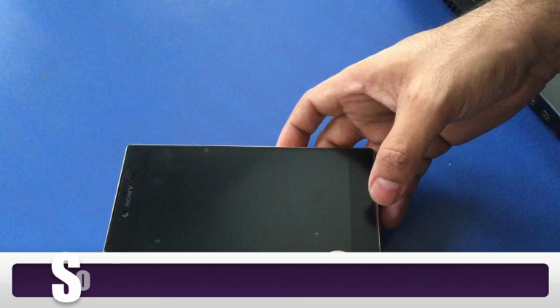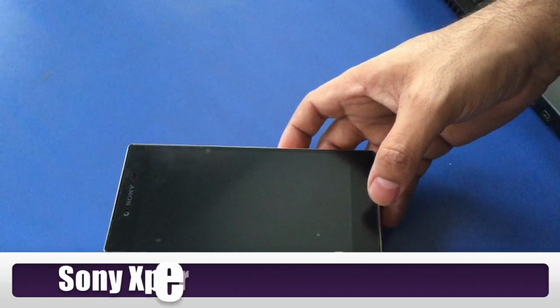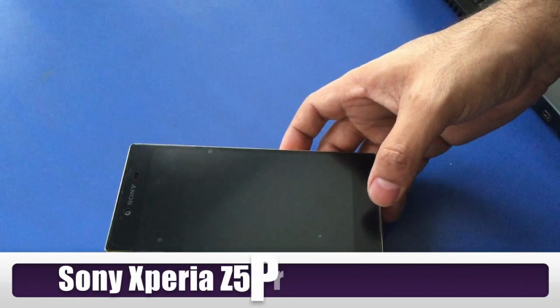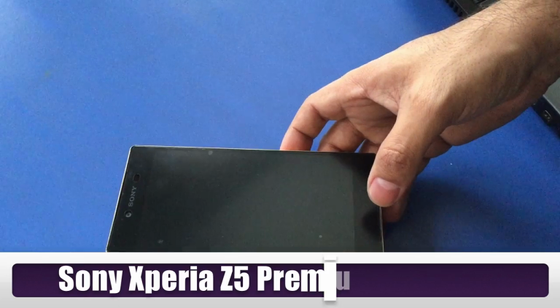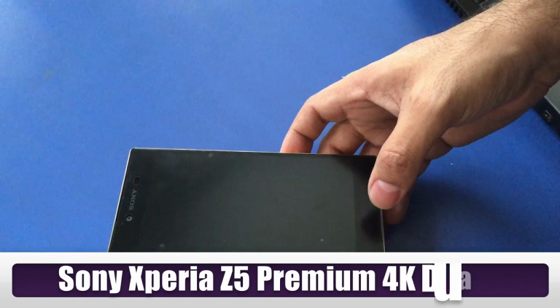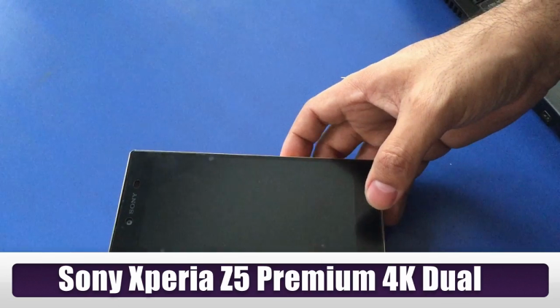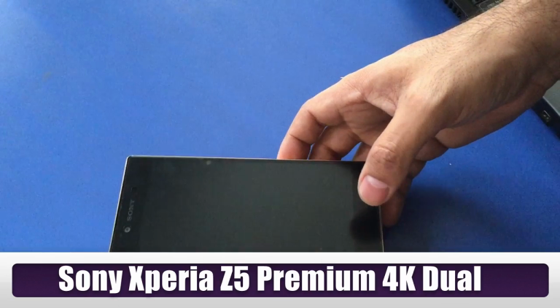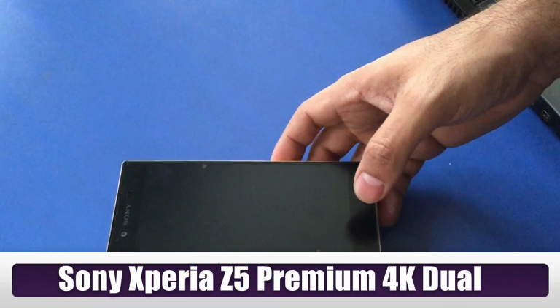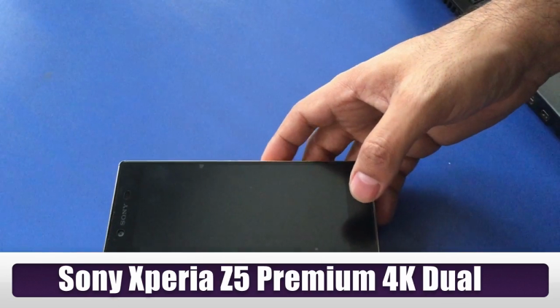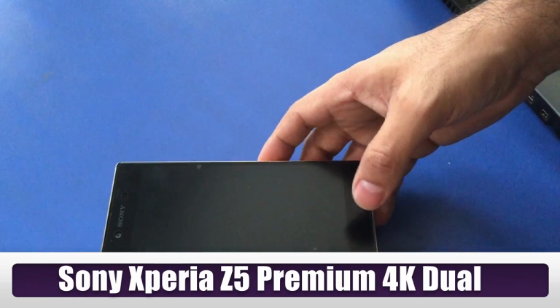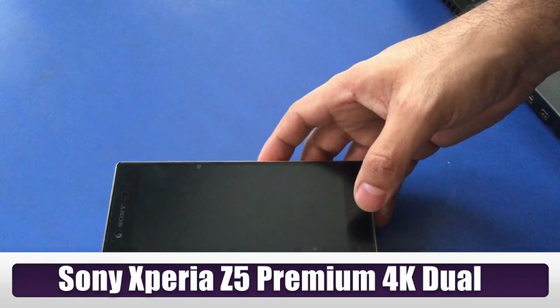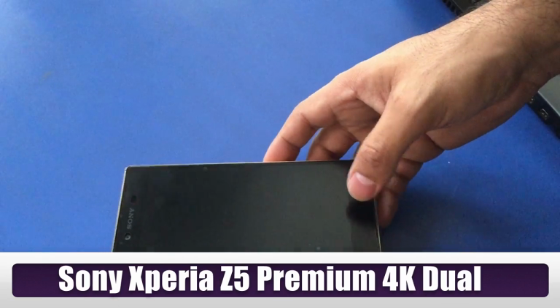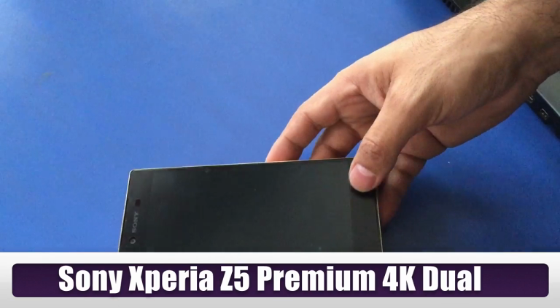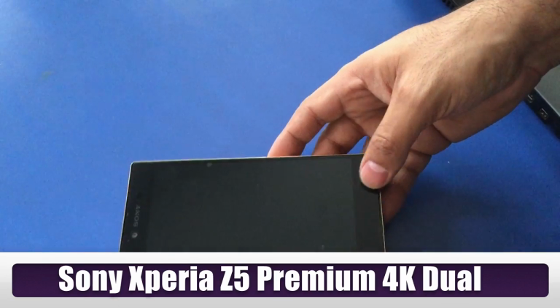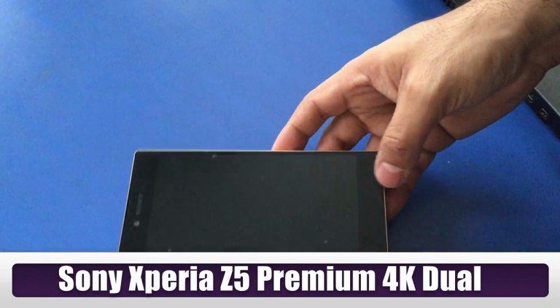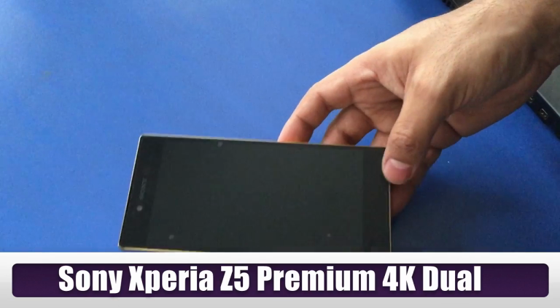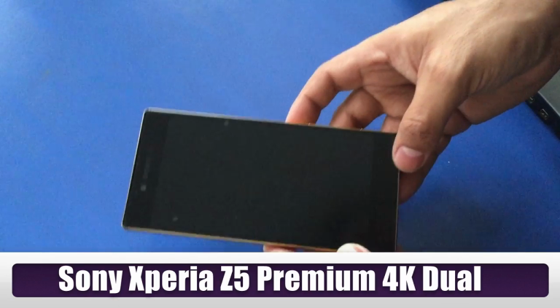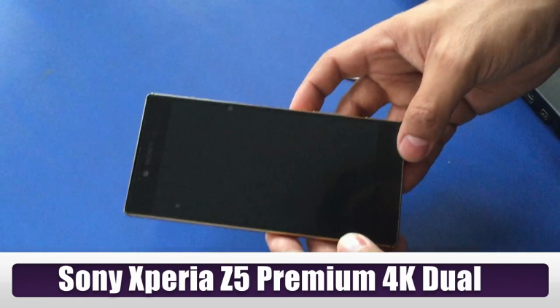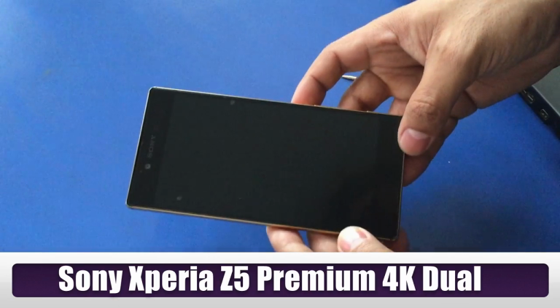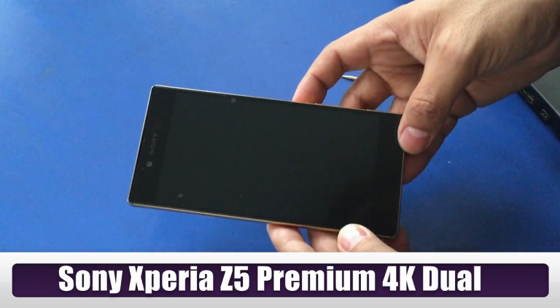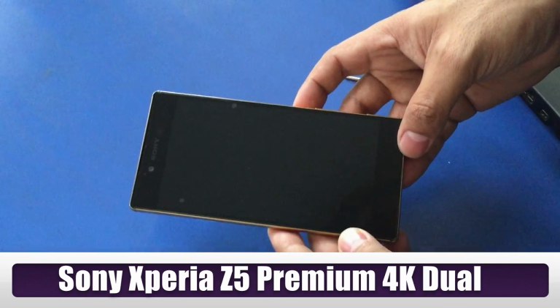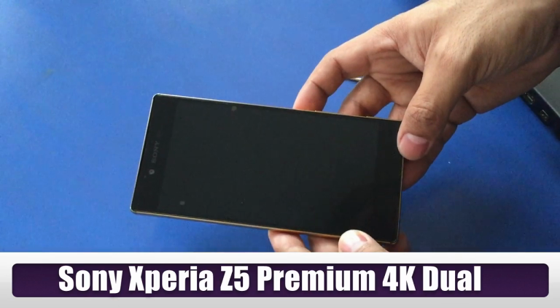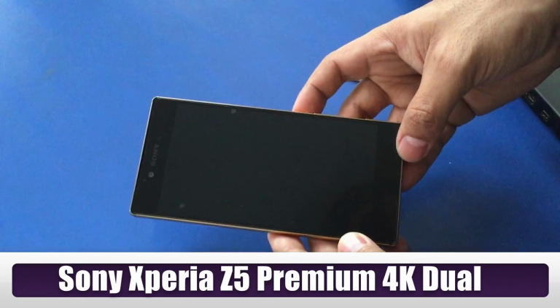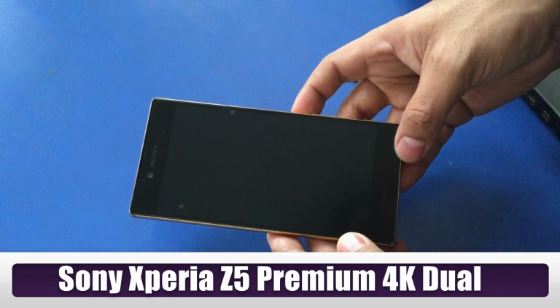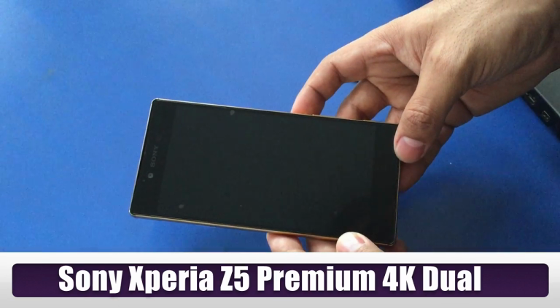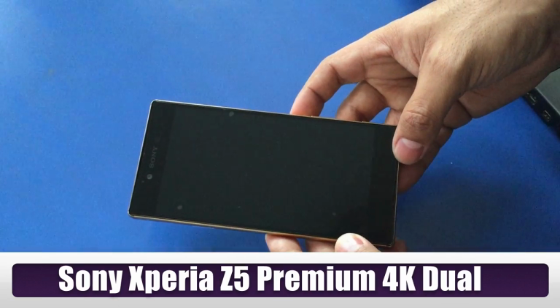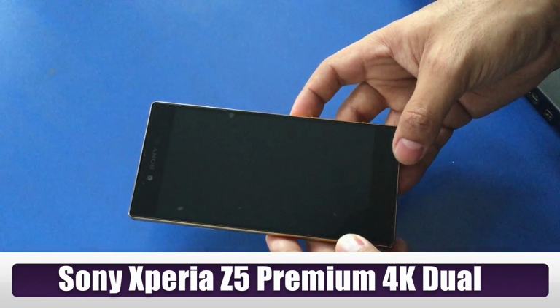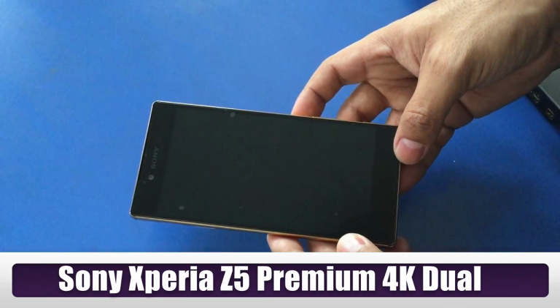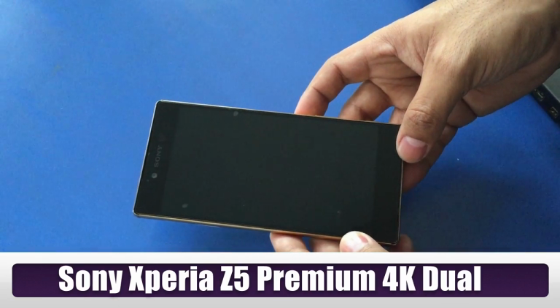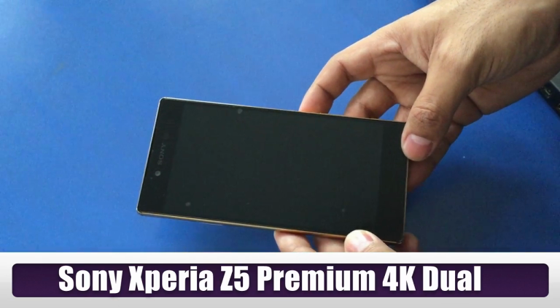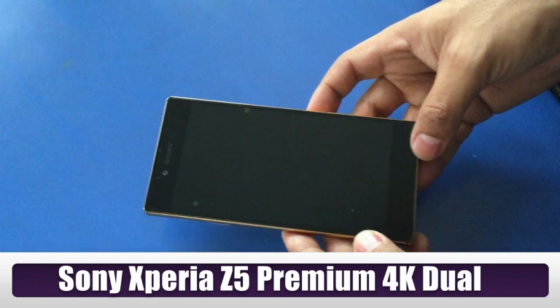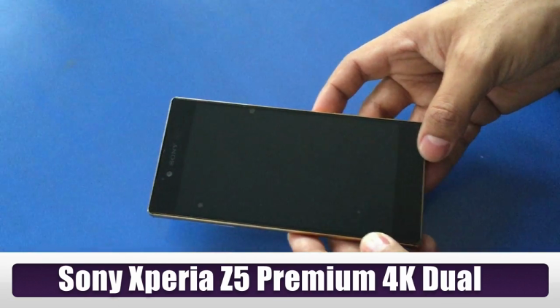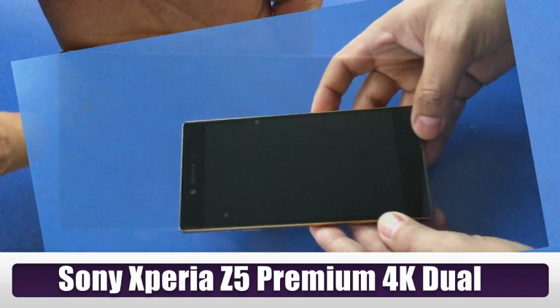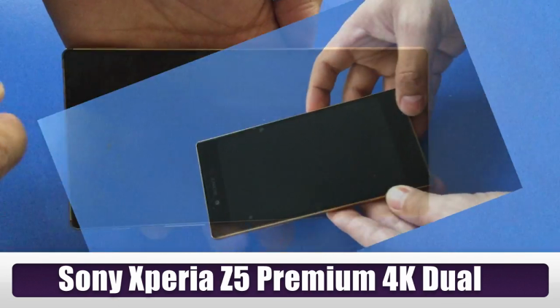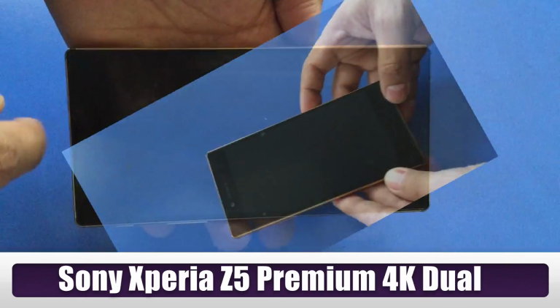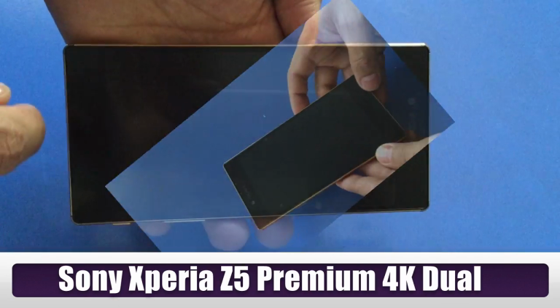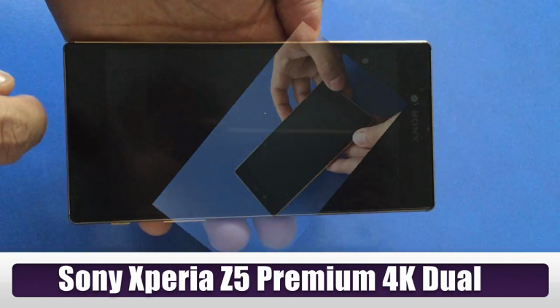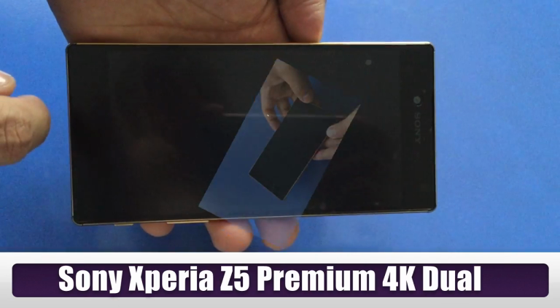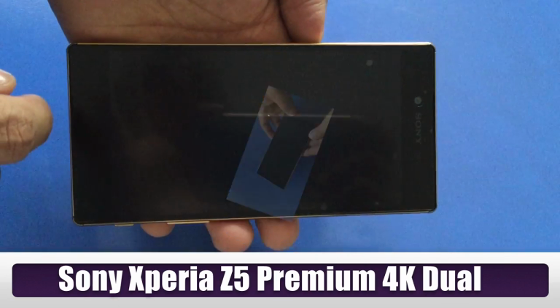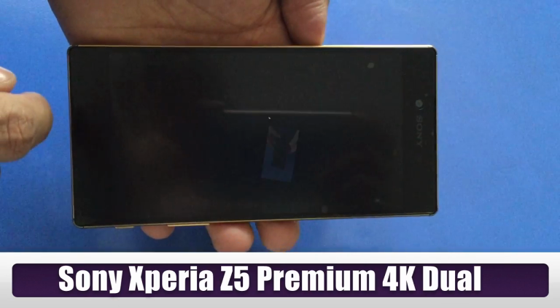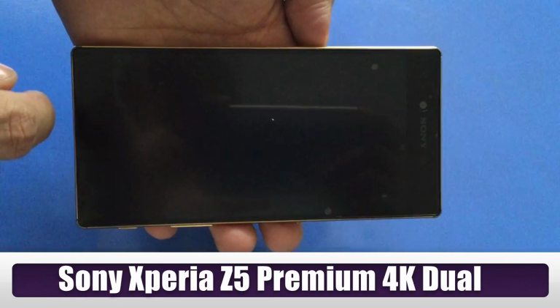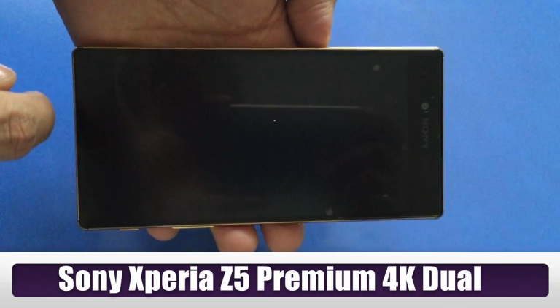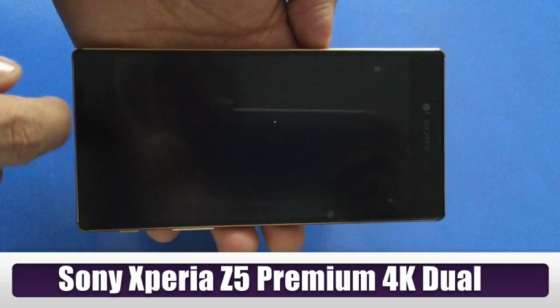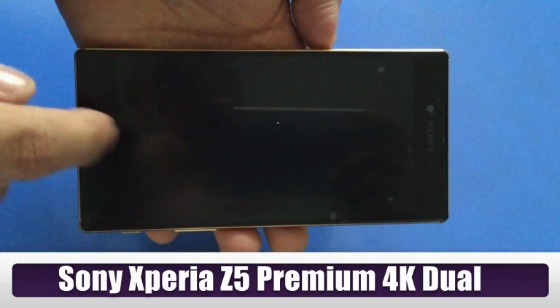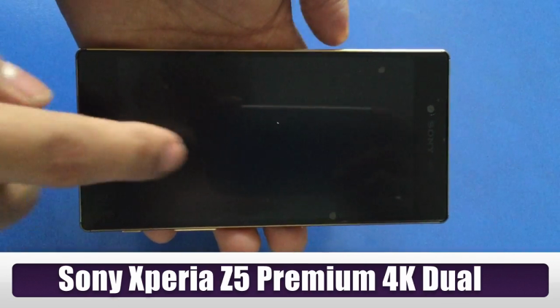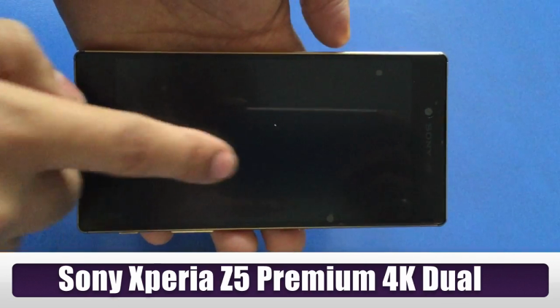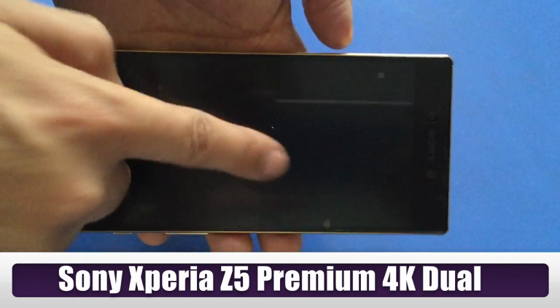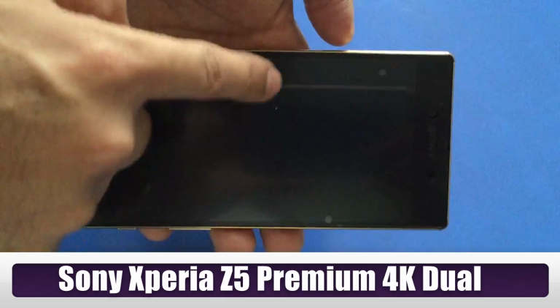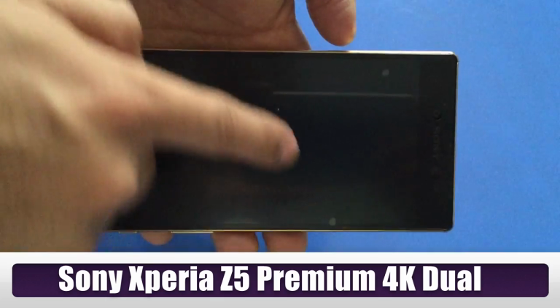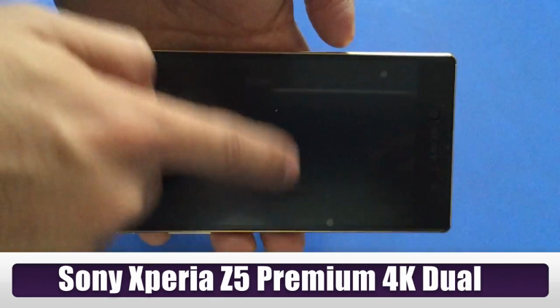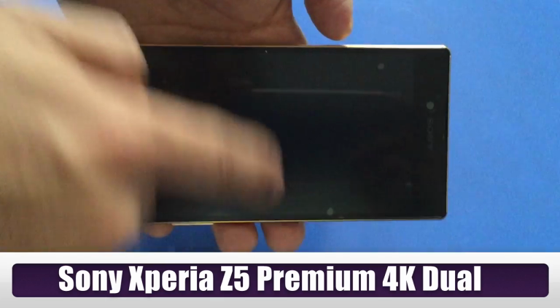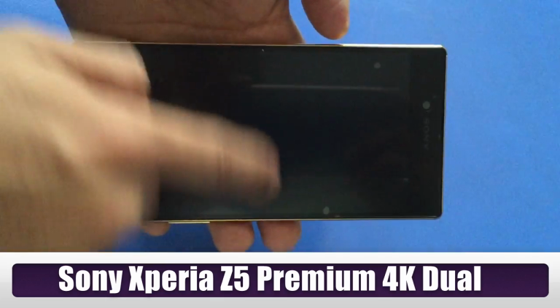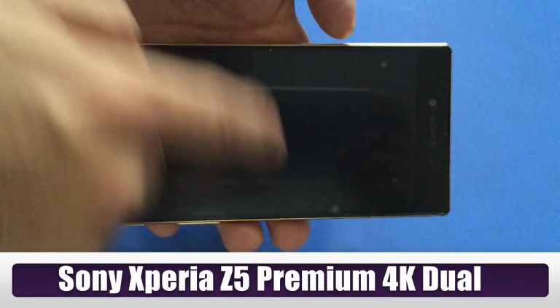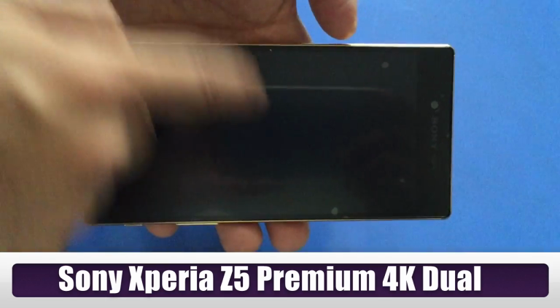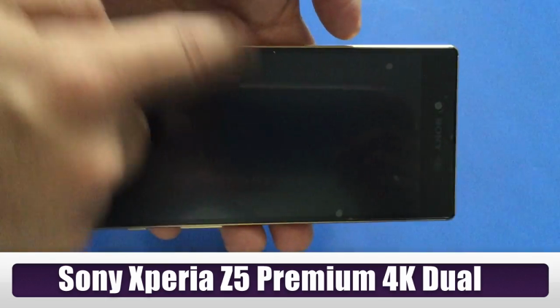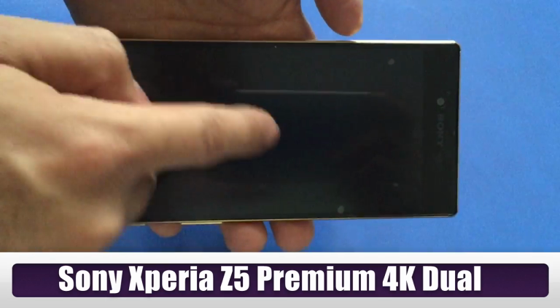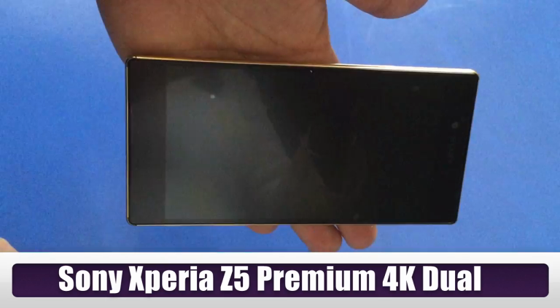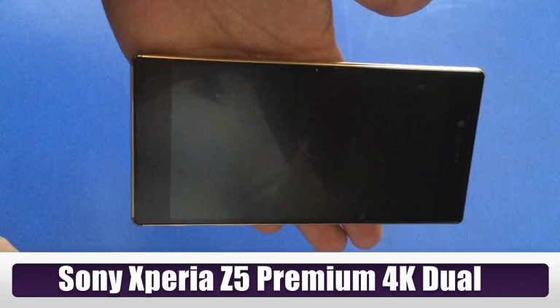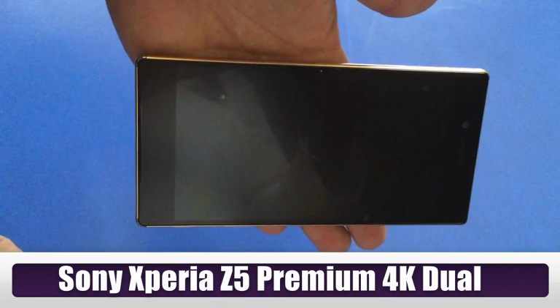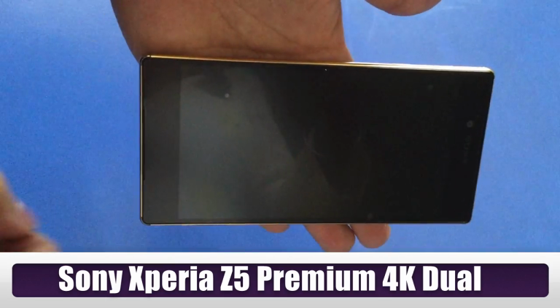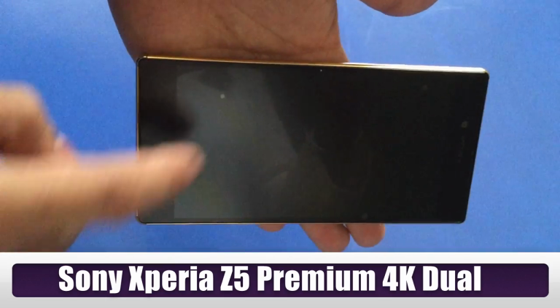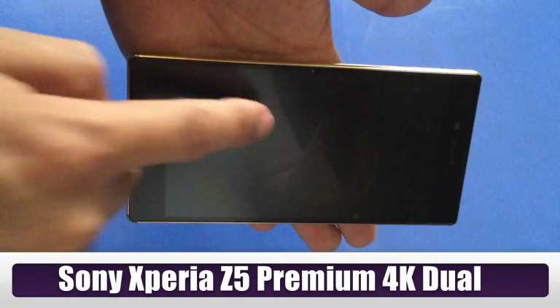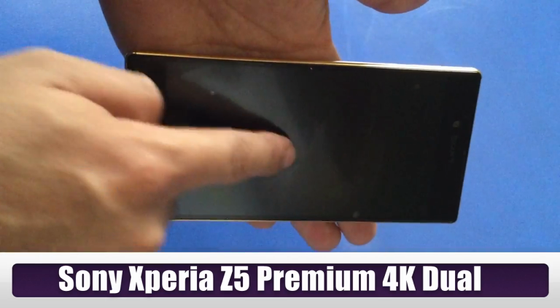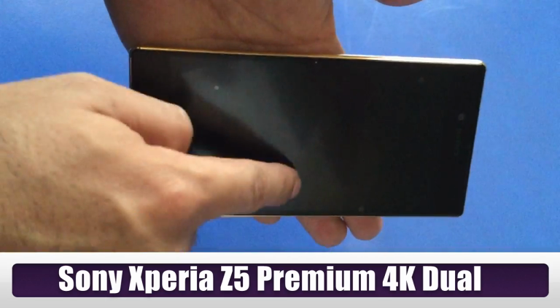How to emergency shut down the Sony Xperia Z5 Premium 4K Android Mobile, if it freezes or stops responding.